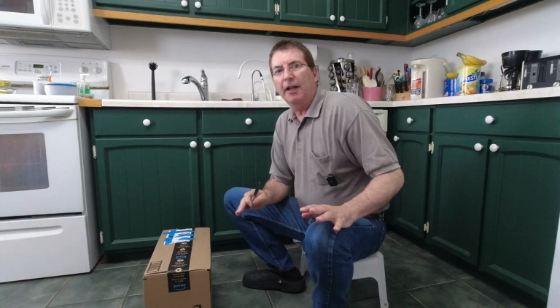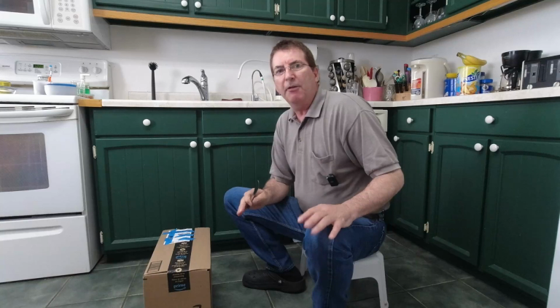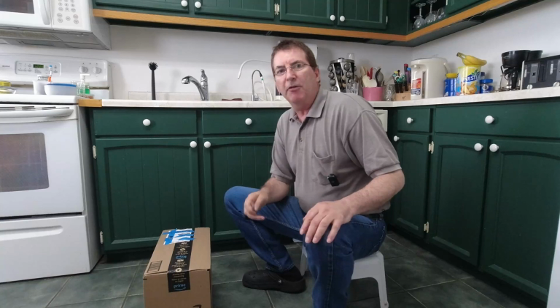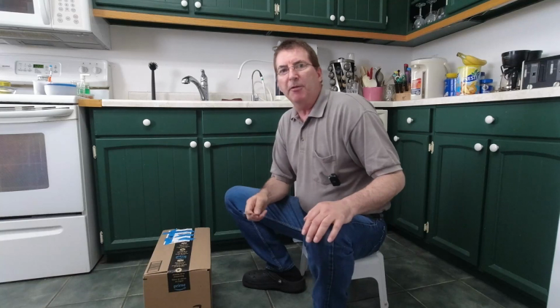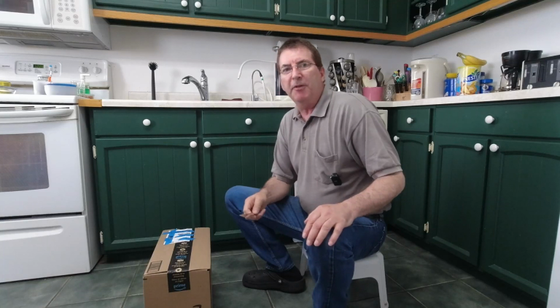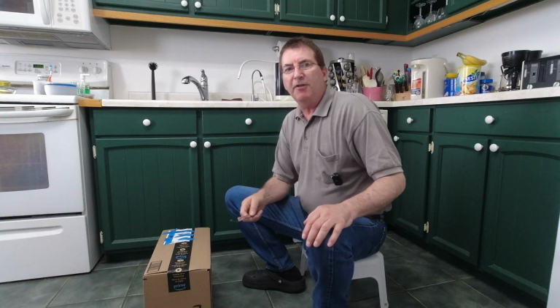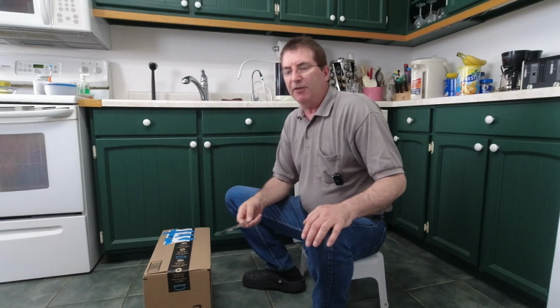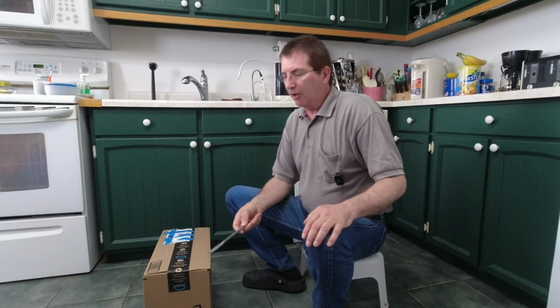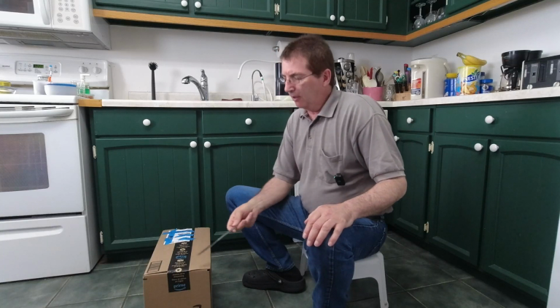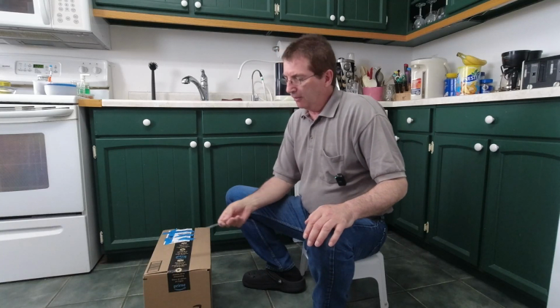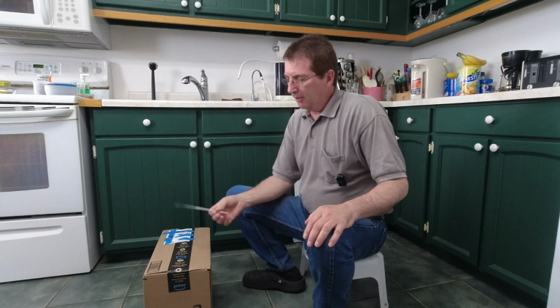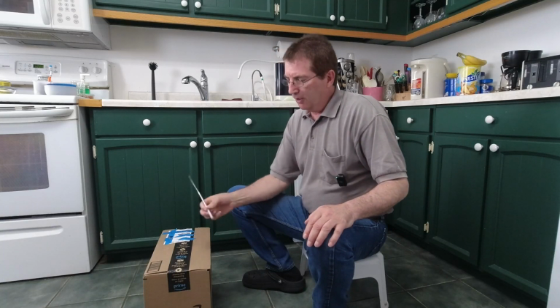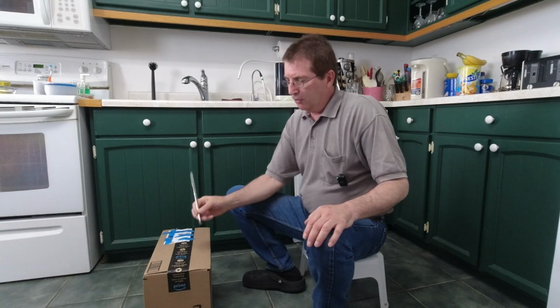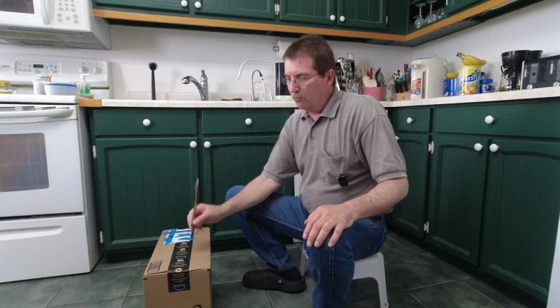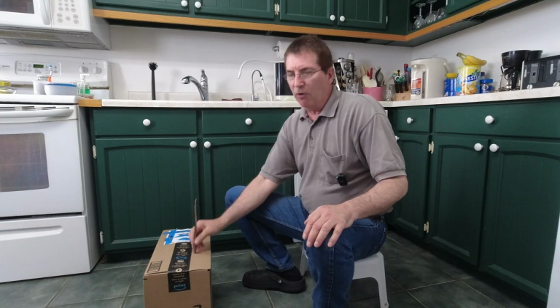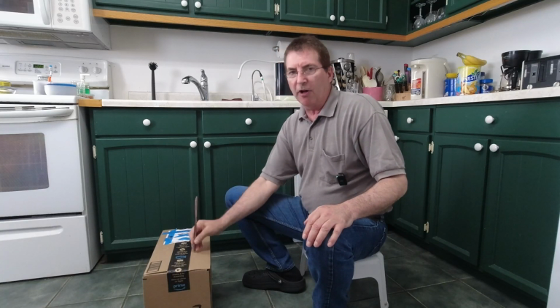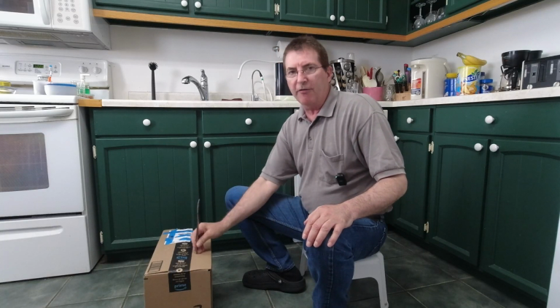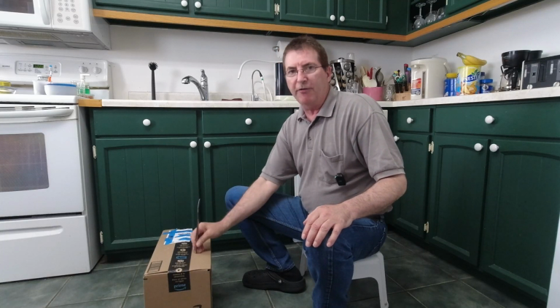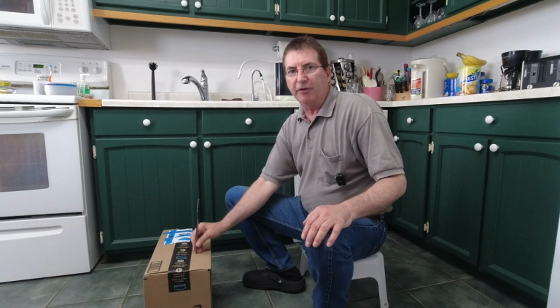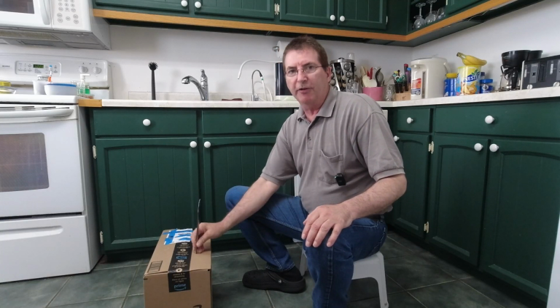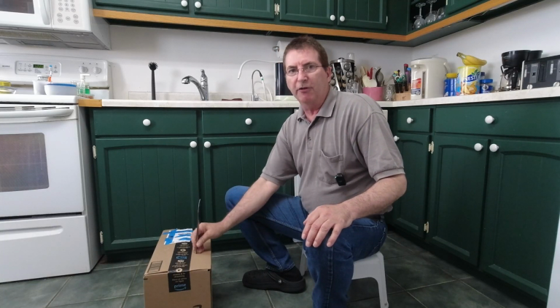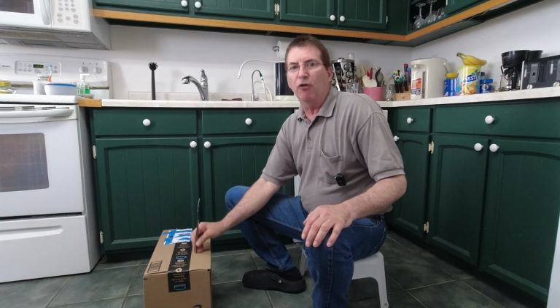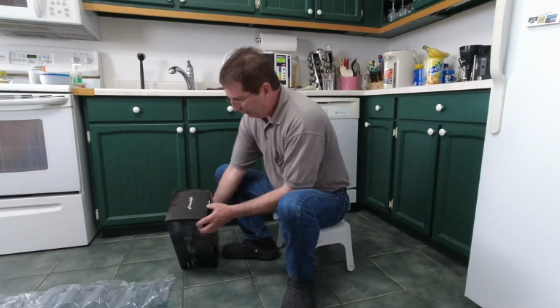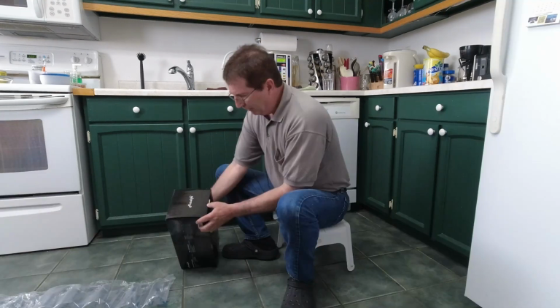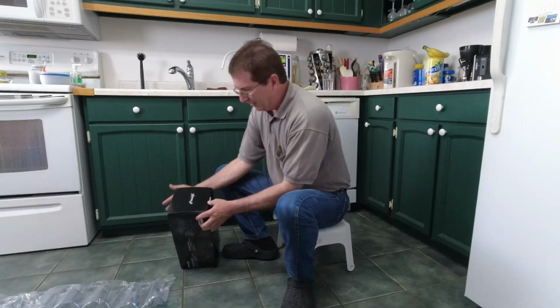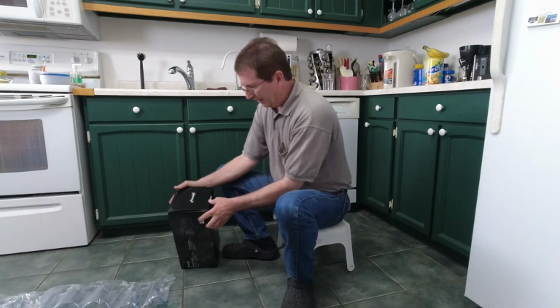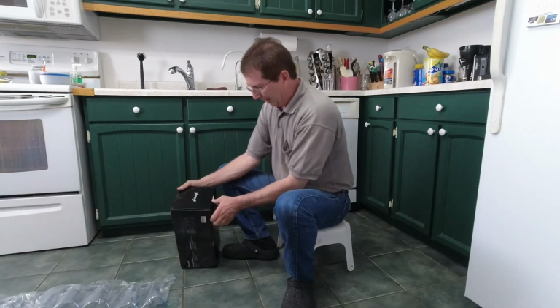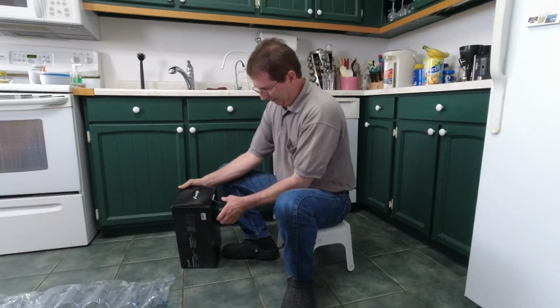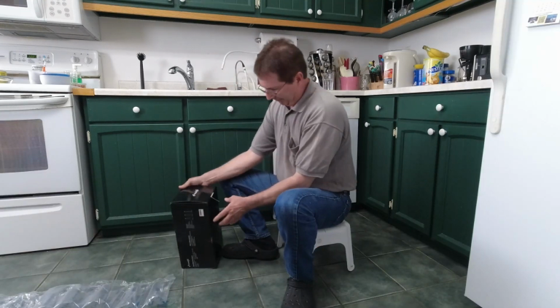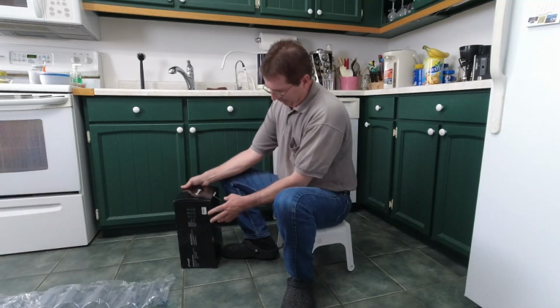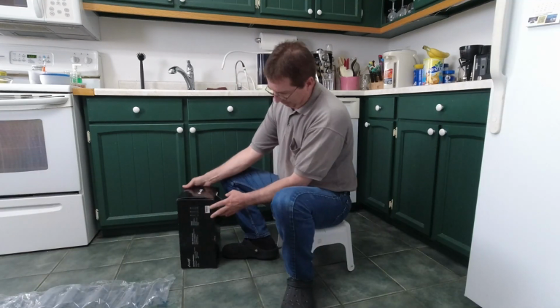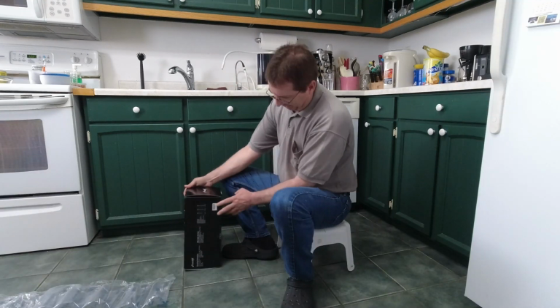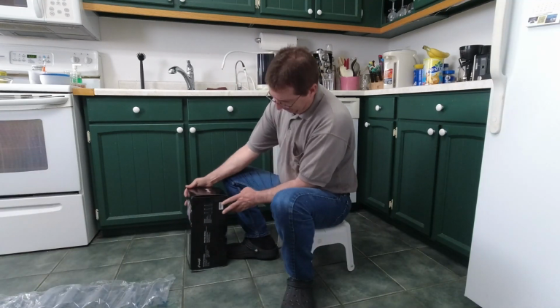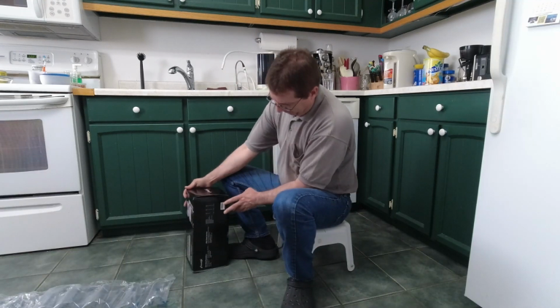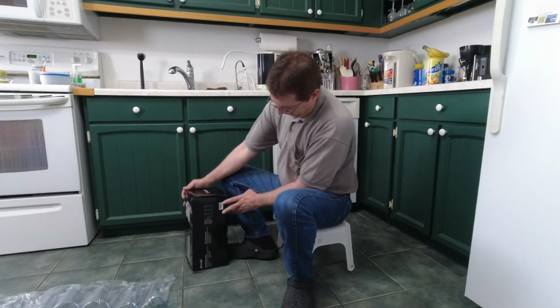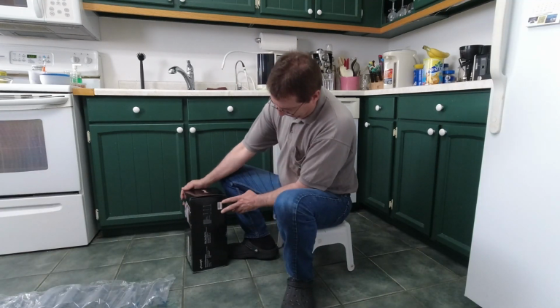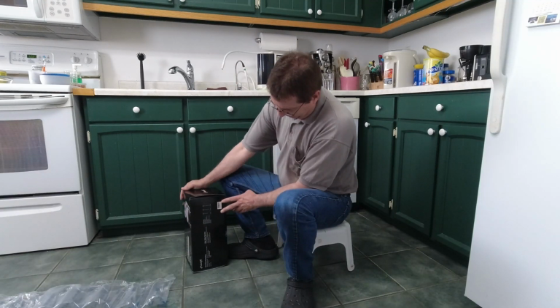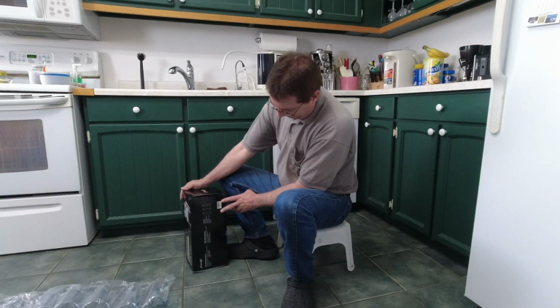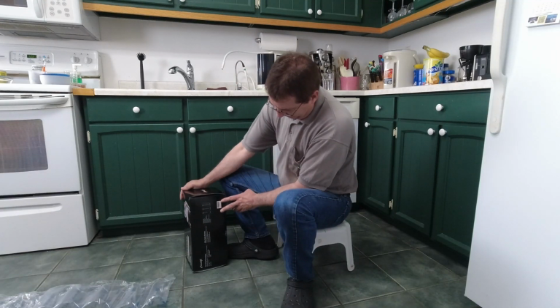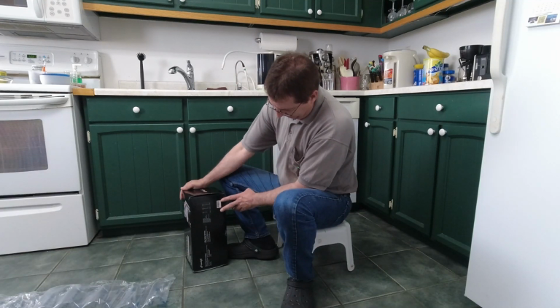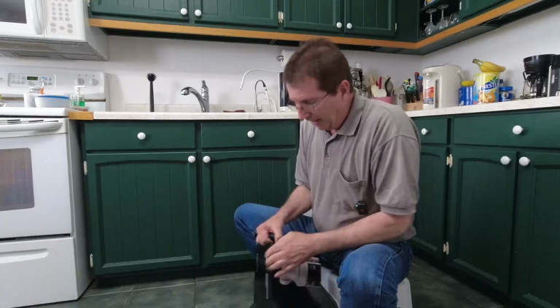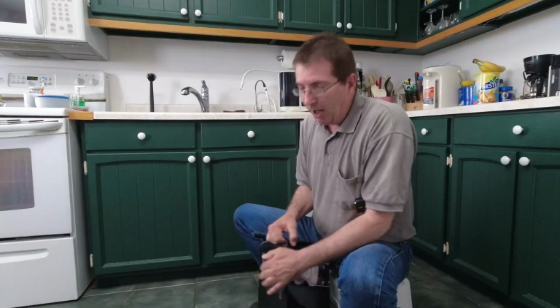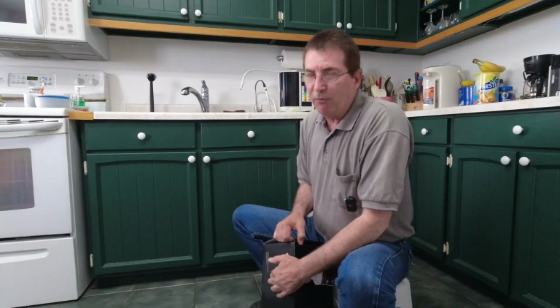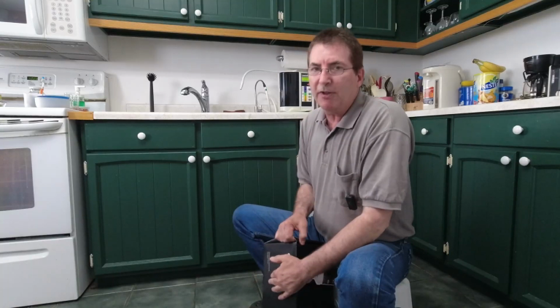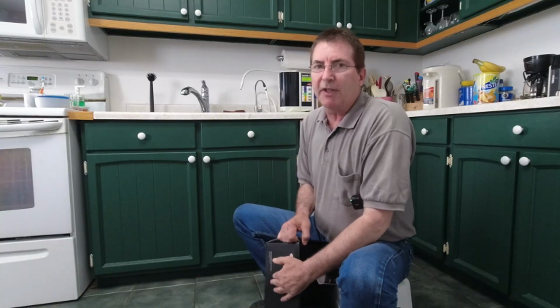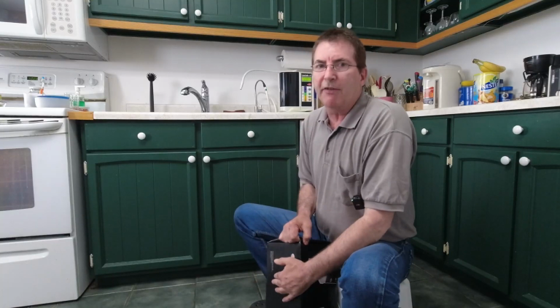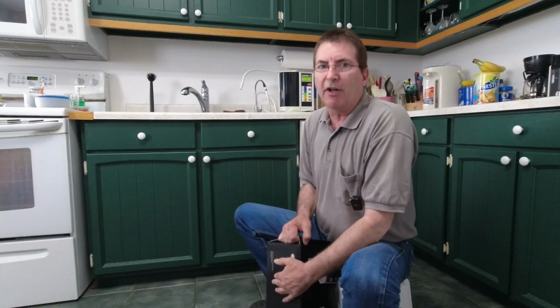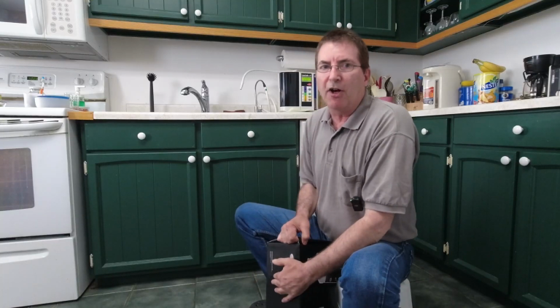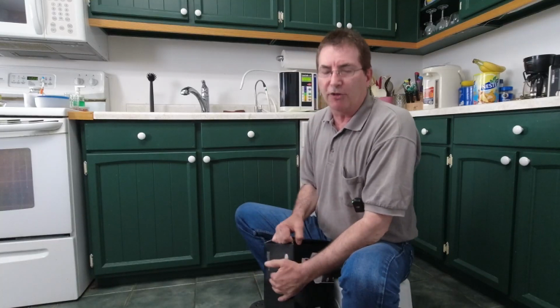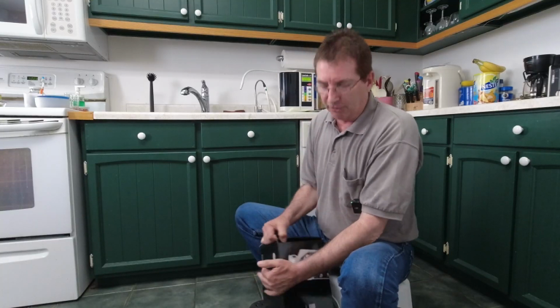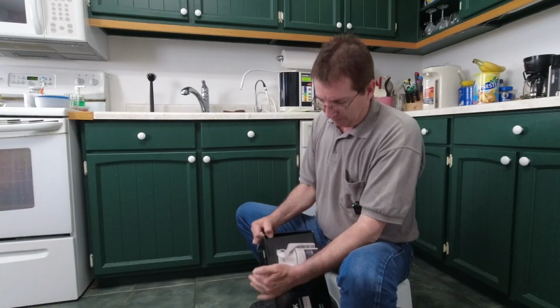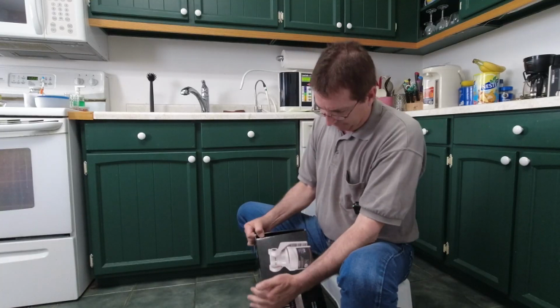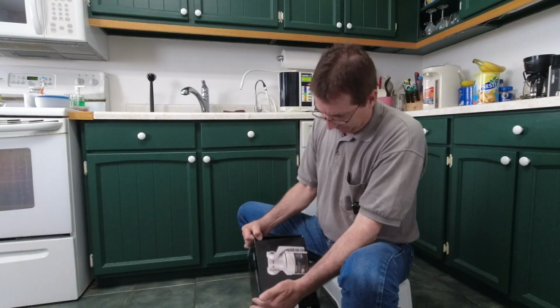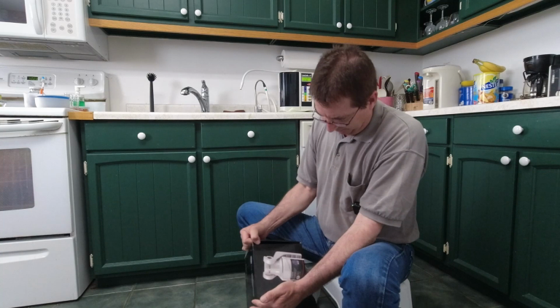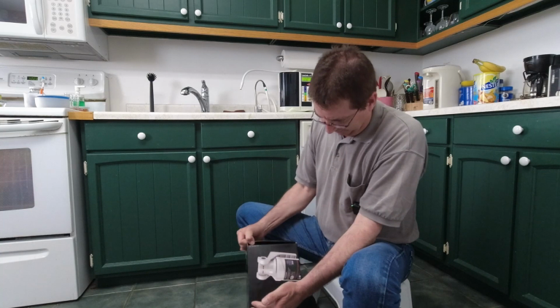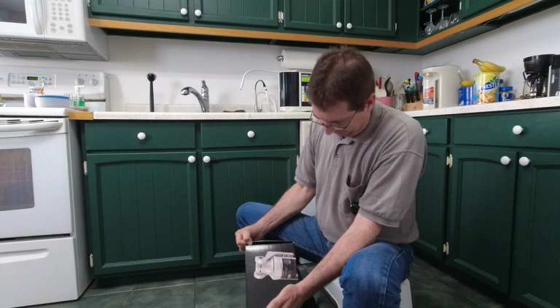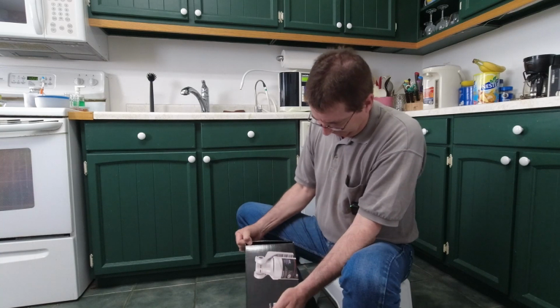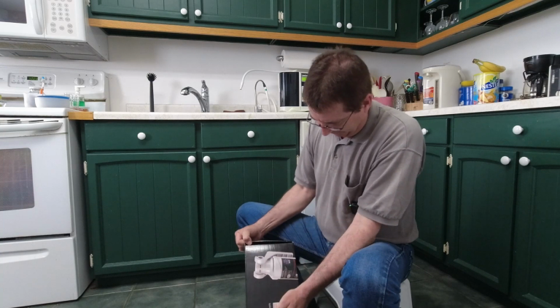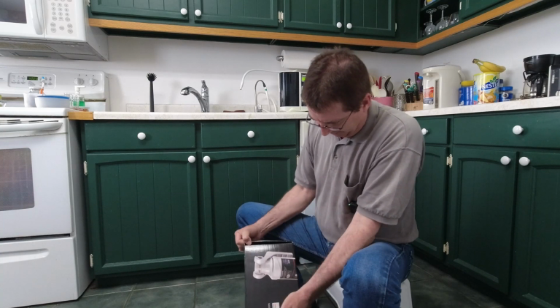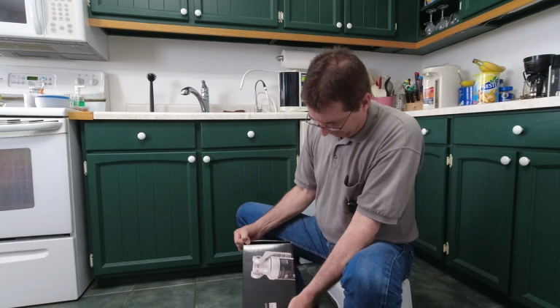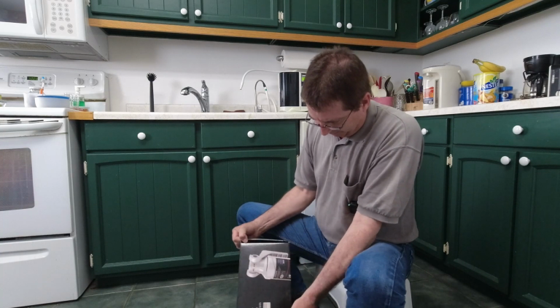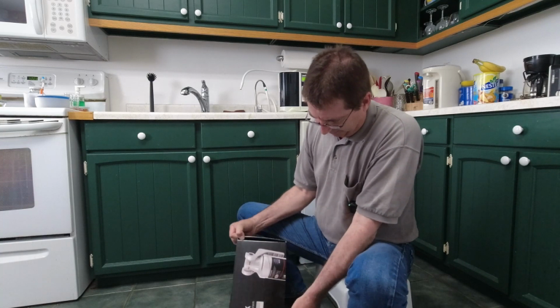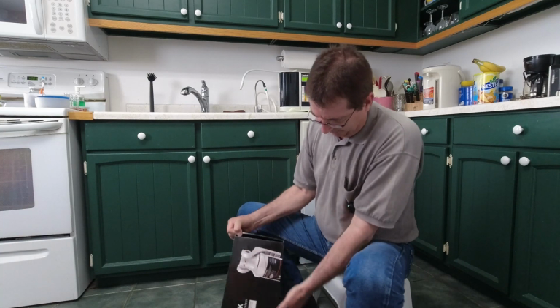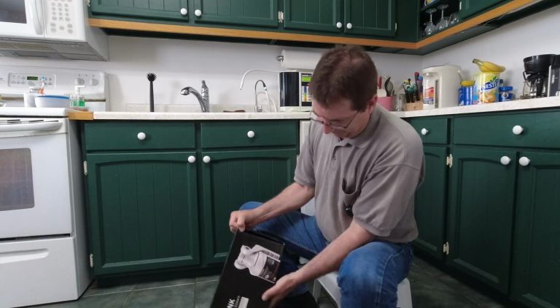Today we're going to be installing a new water filter. Frizz Life is what I chose. I will give it a long-term review to see how it works.